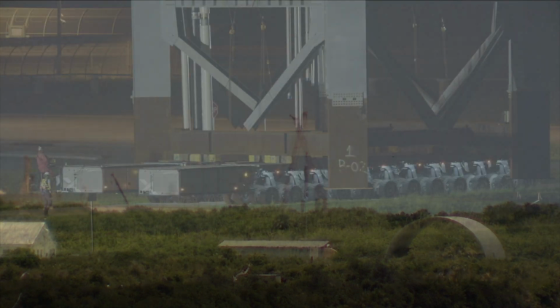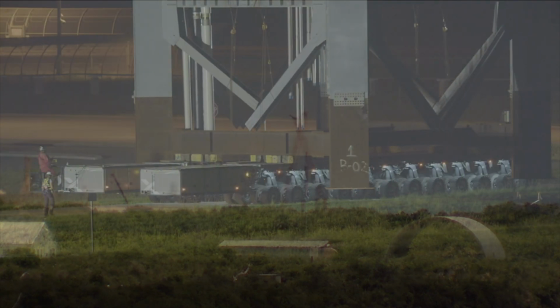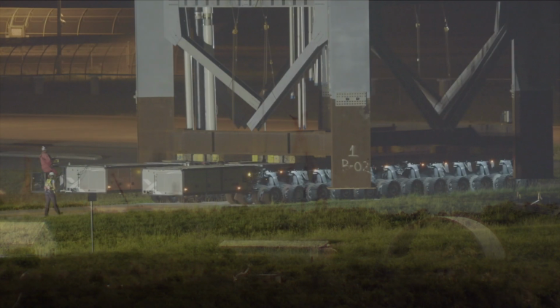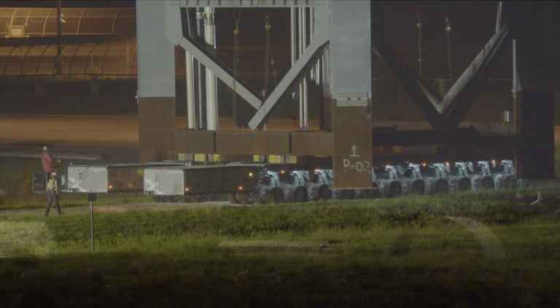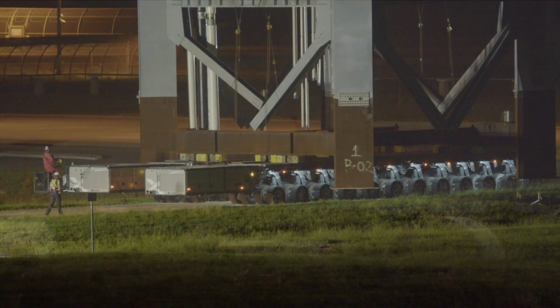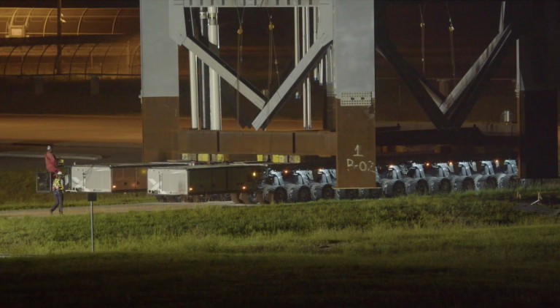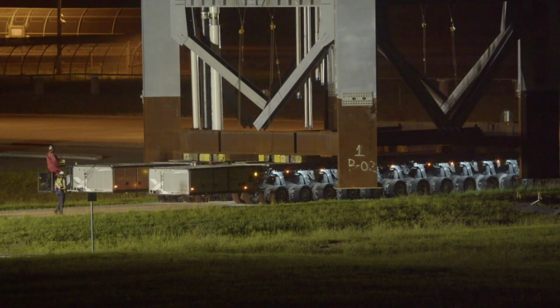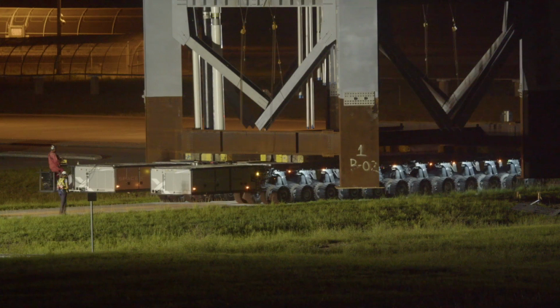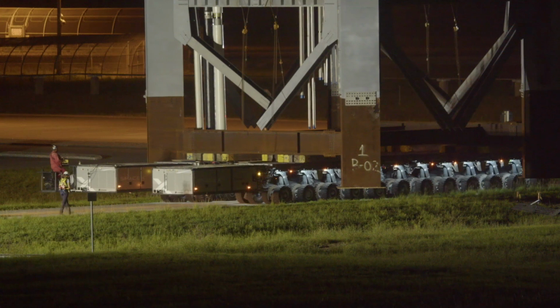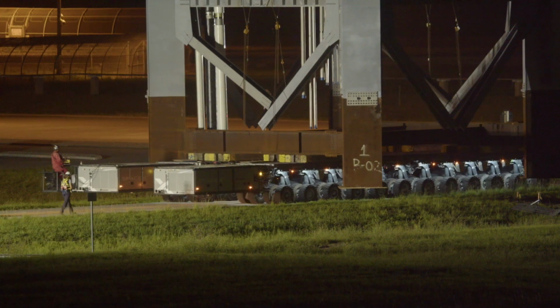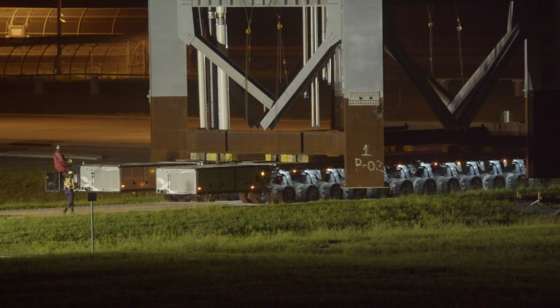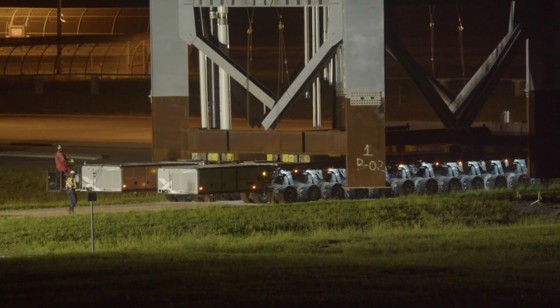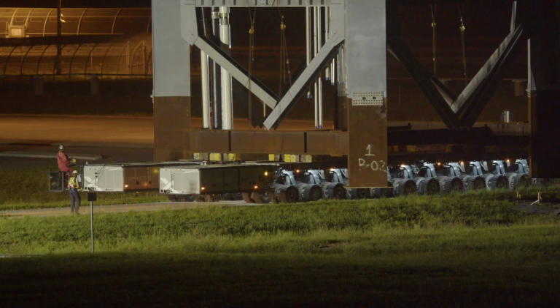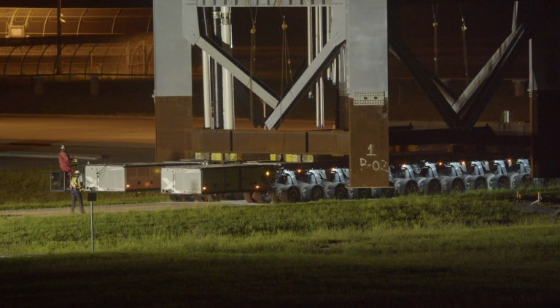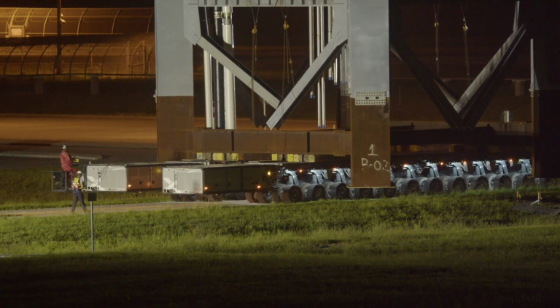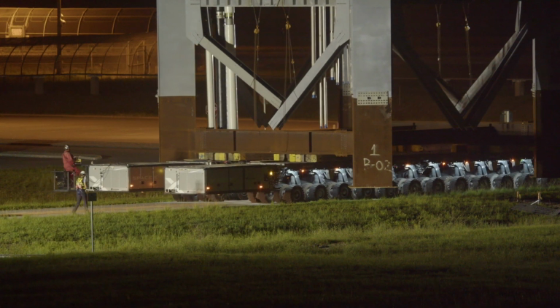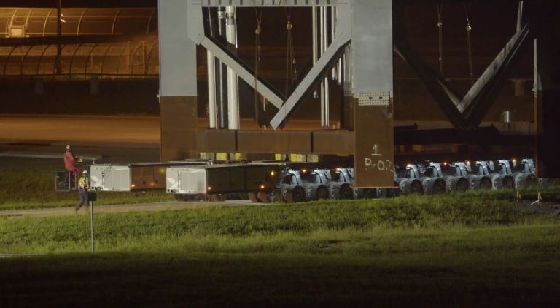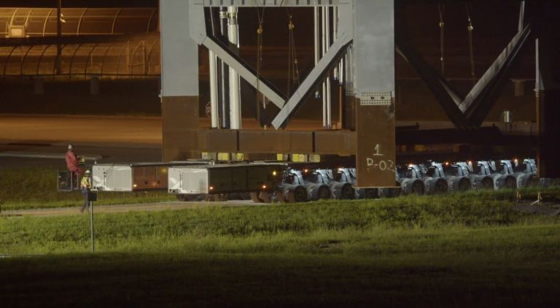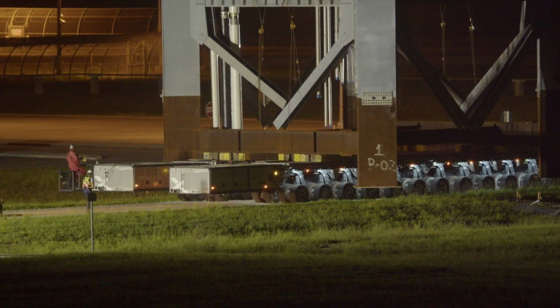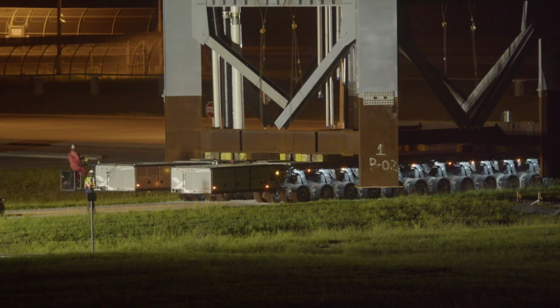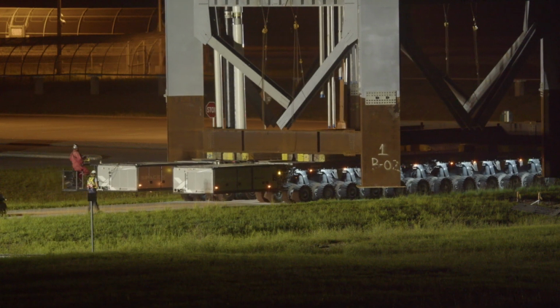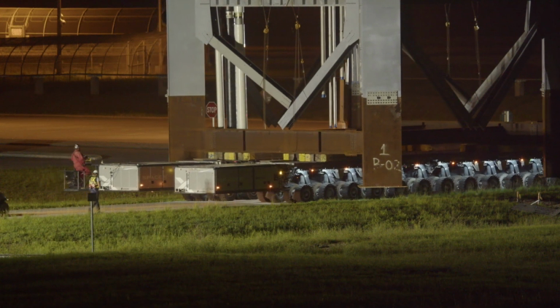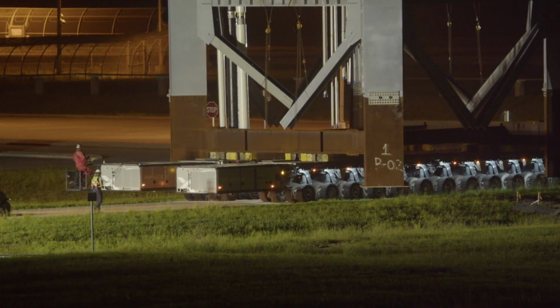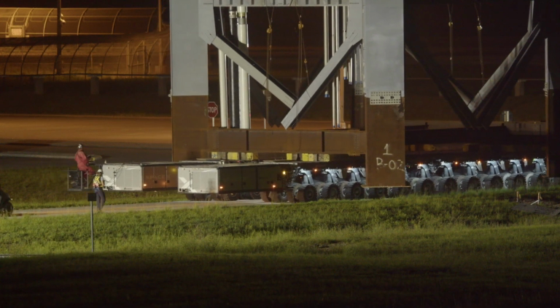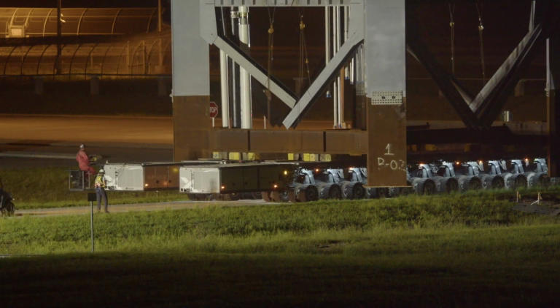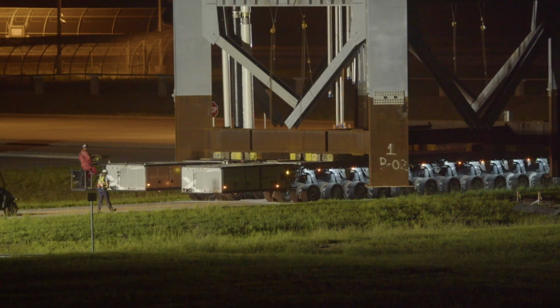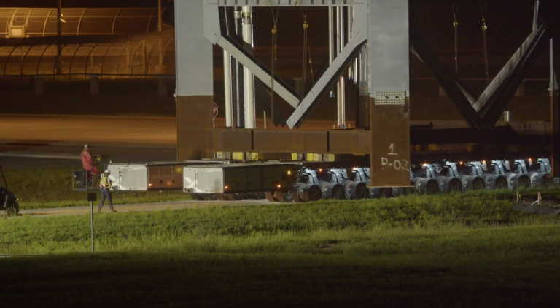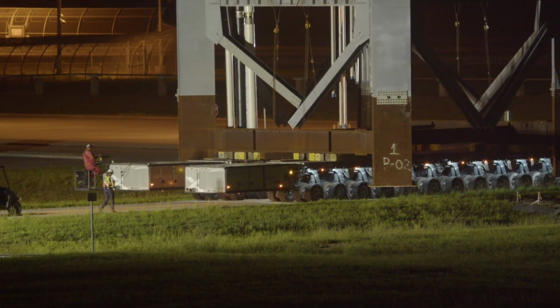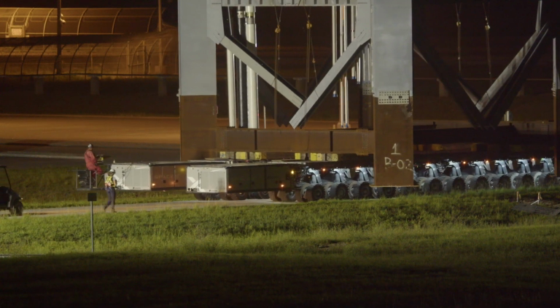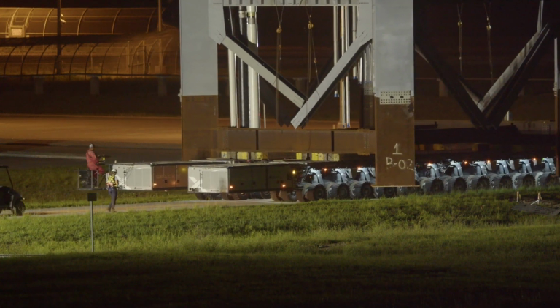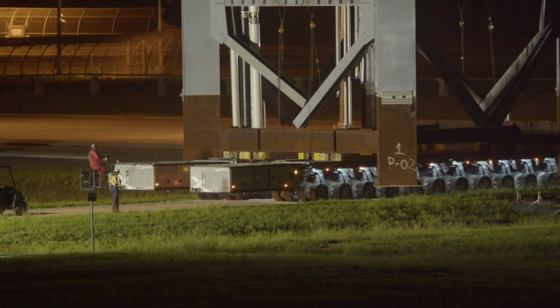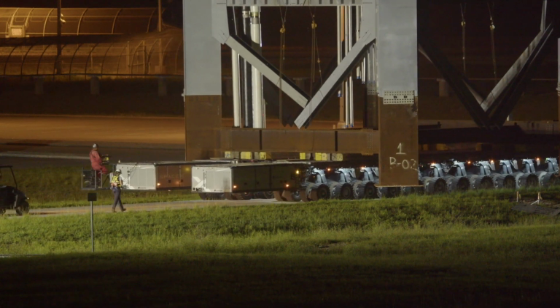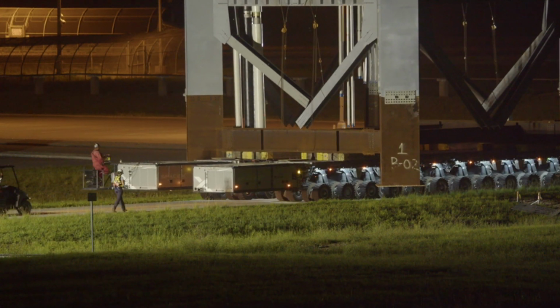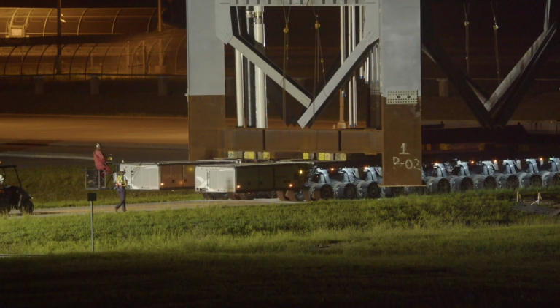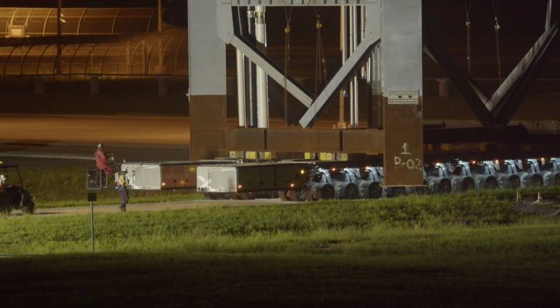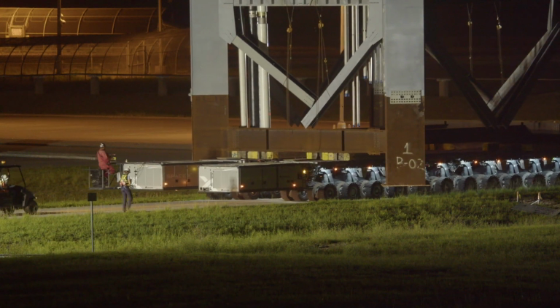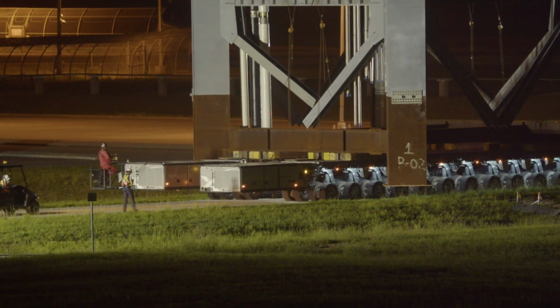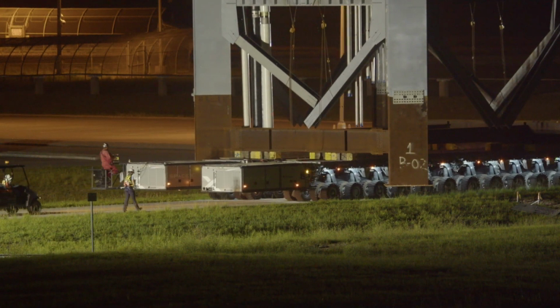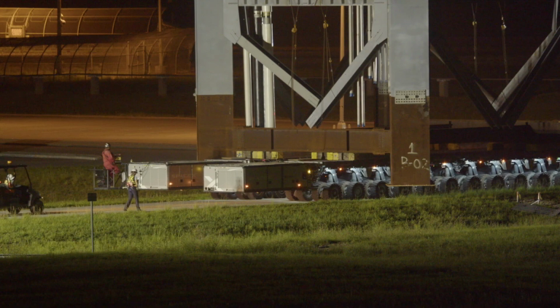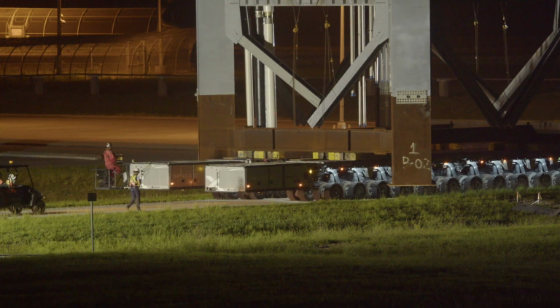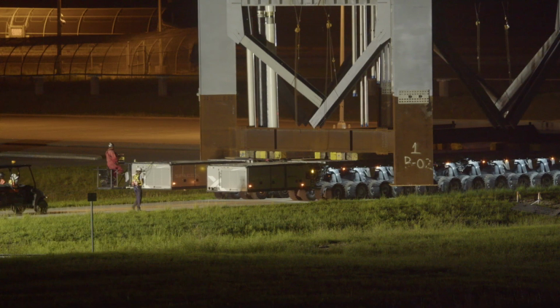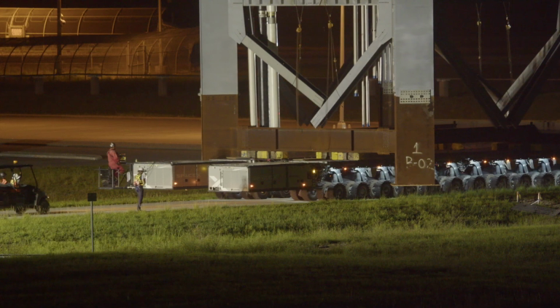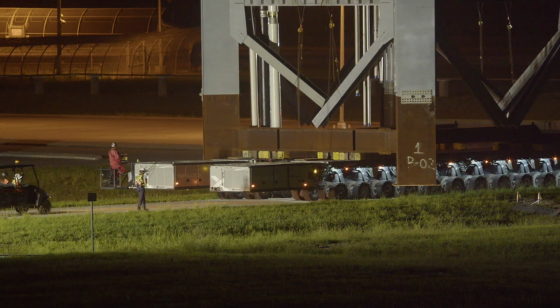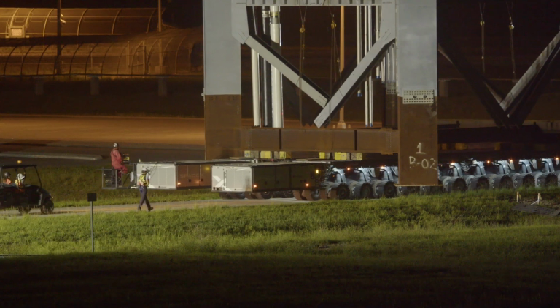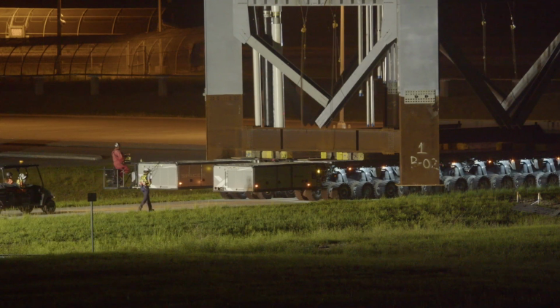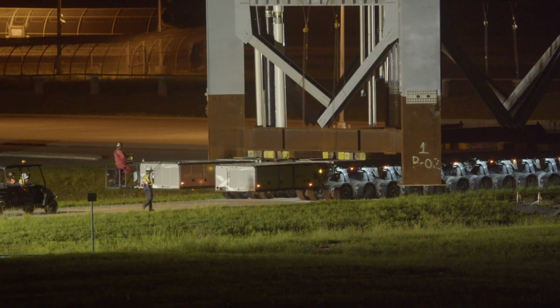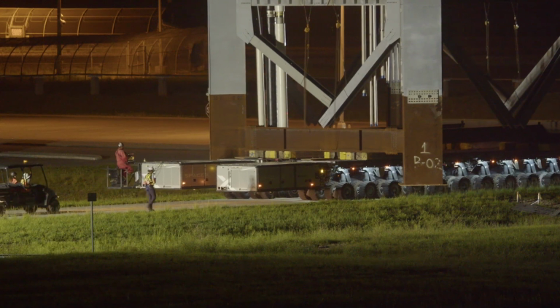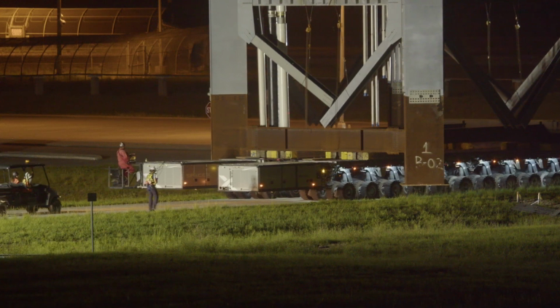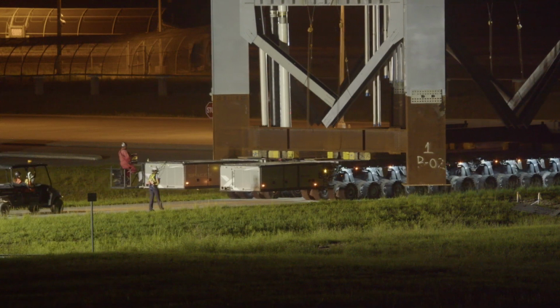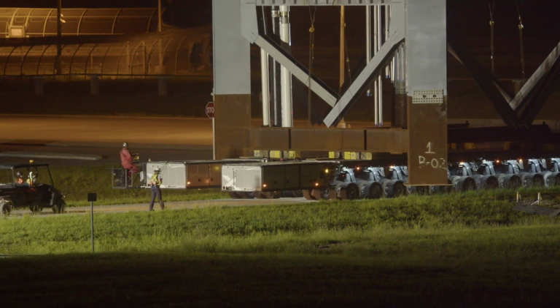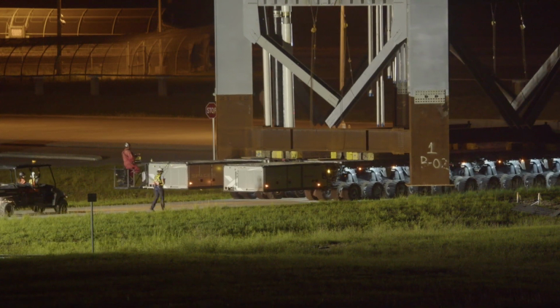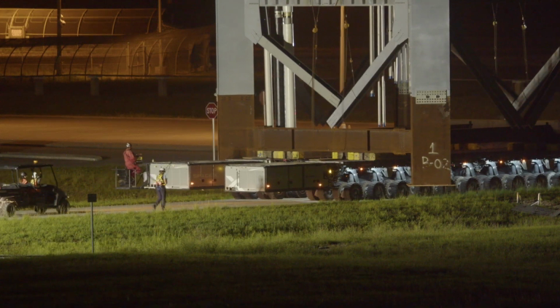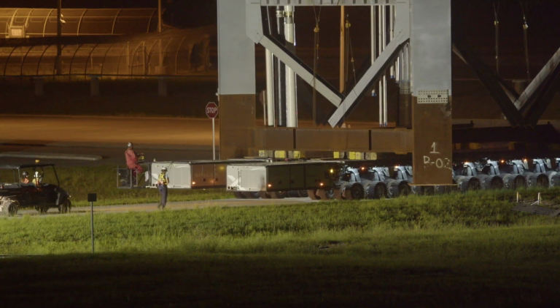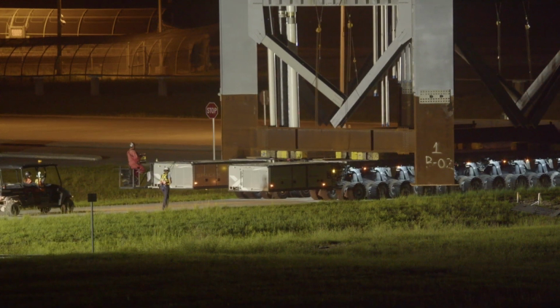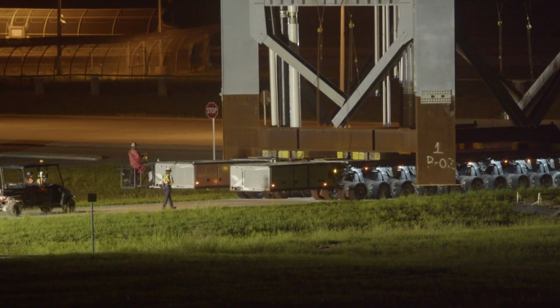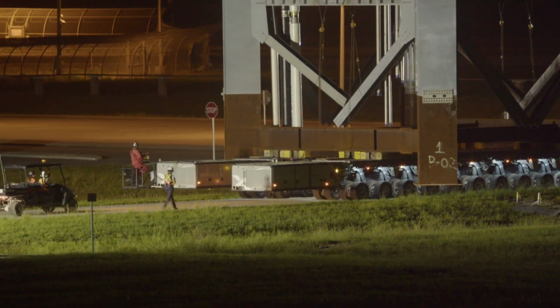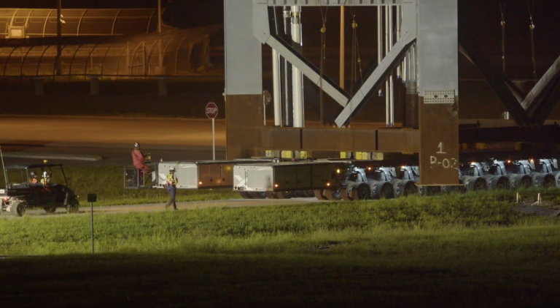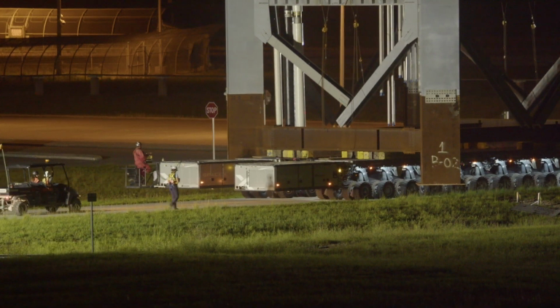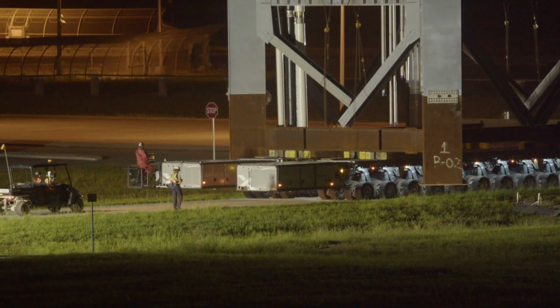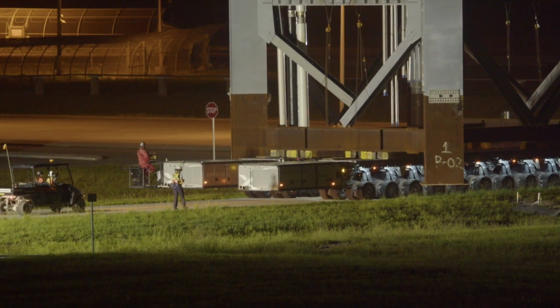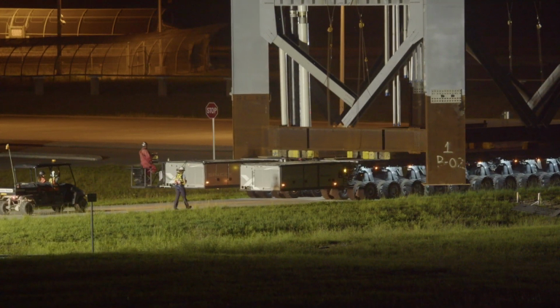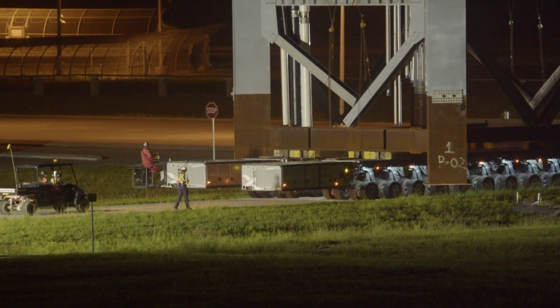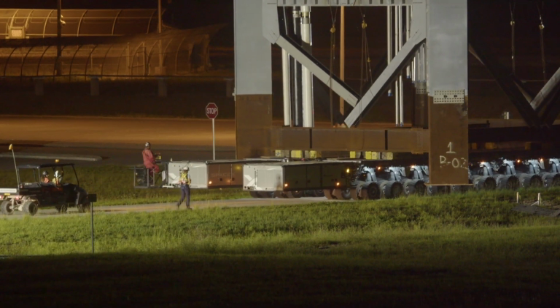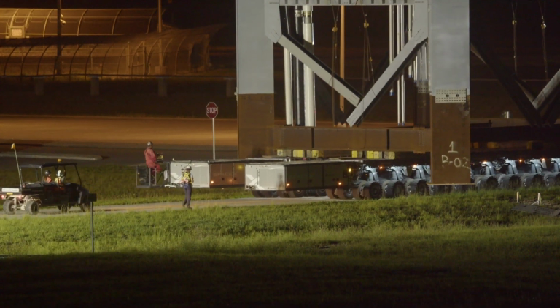When complete, the tower will stand more than 40 stories tall, higher than the fixed service structure from the Space Shuttle era at Pad 39A.